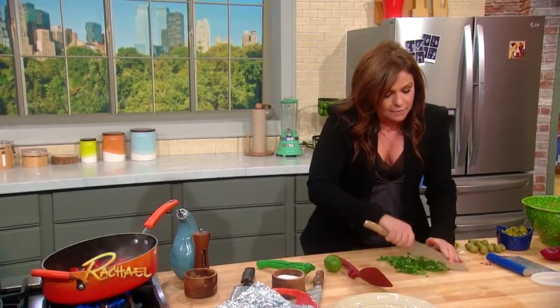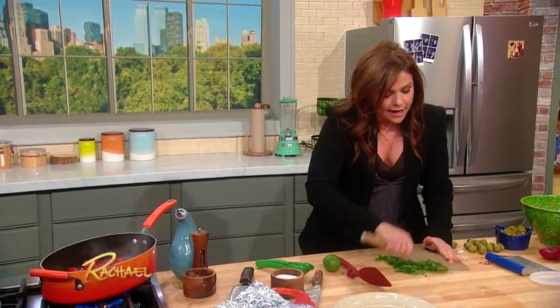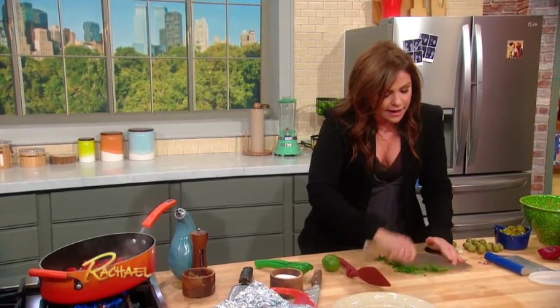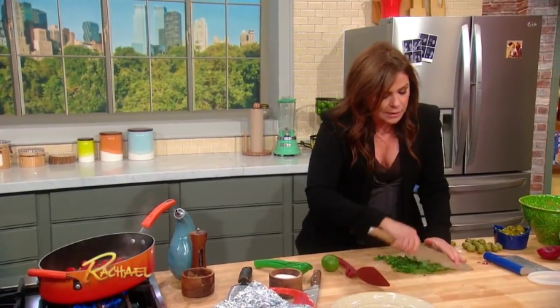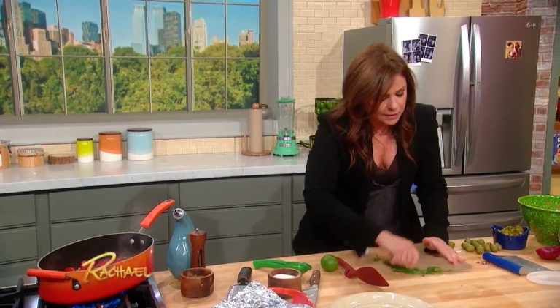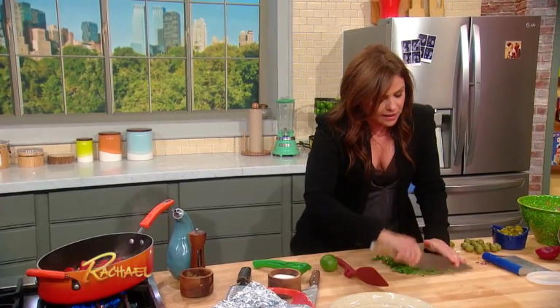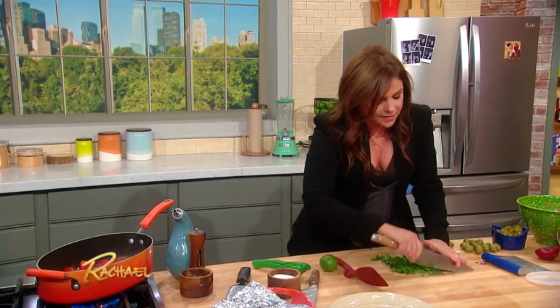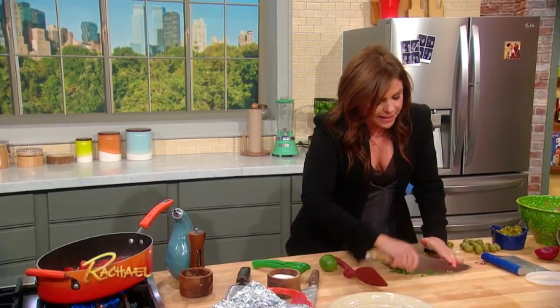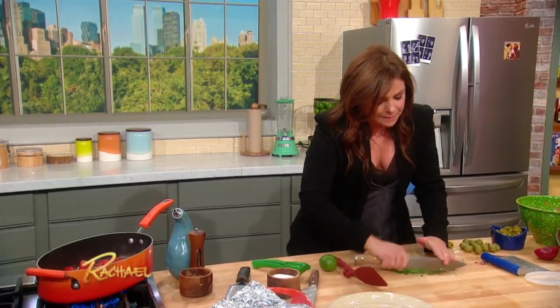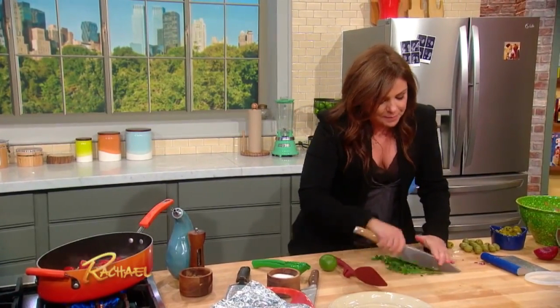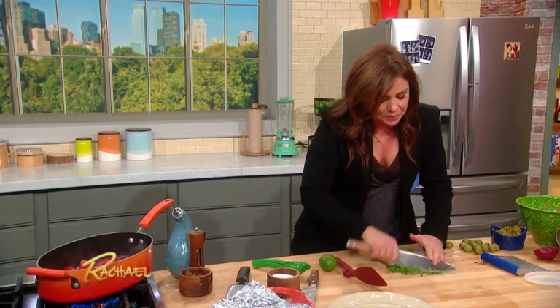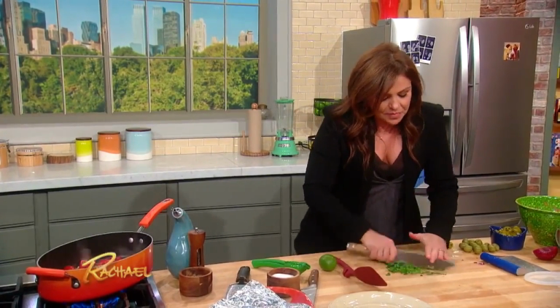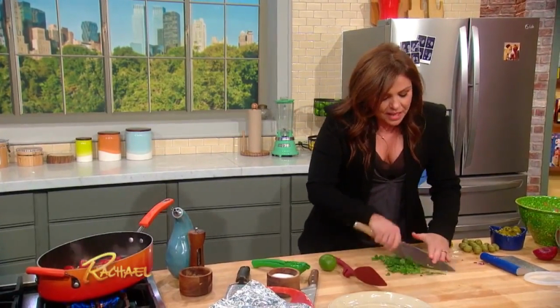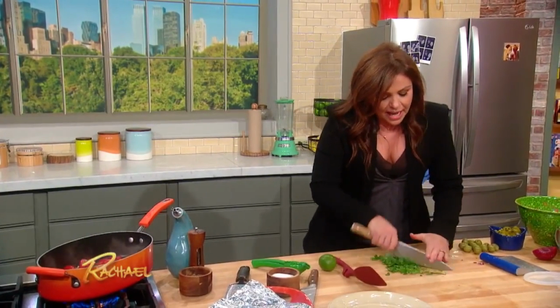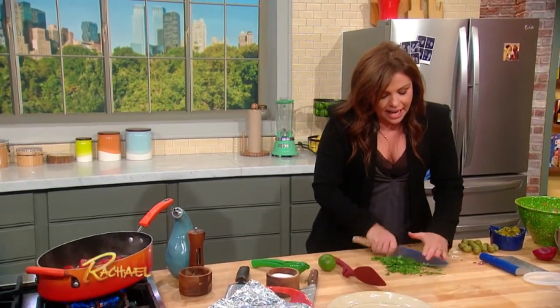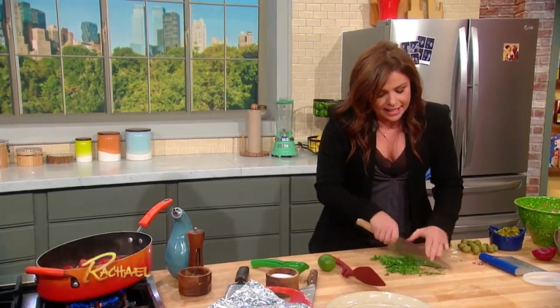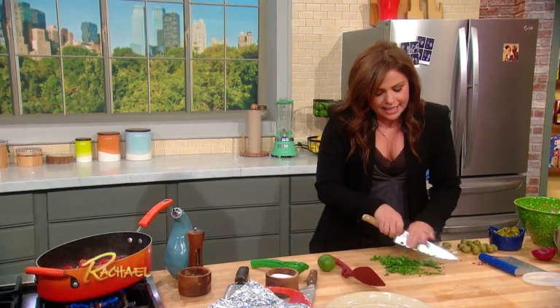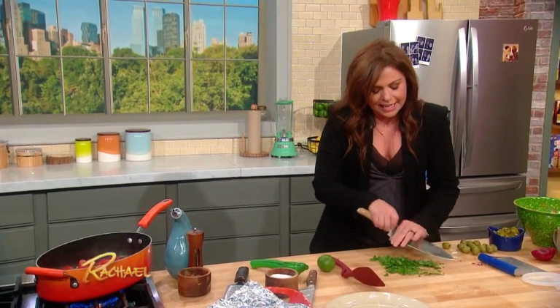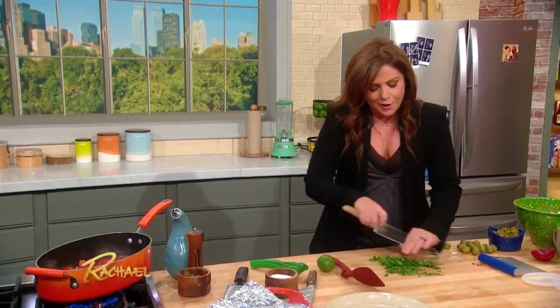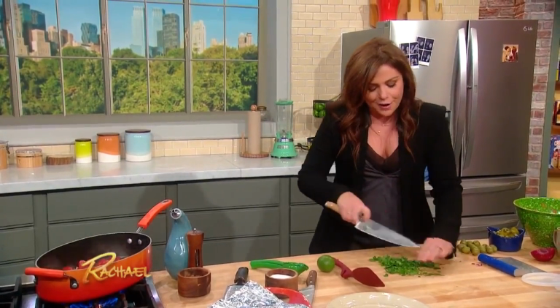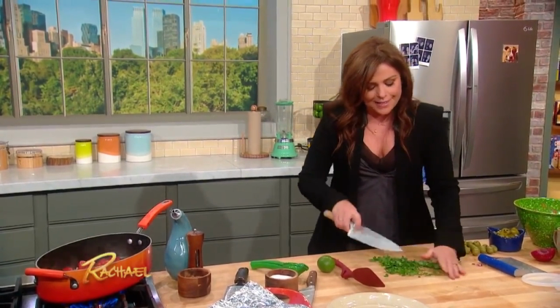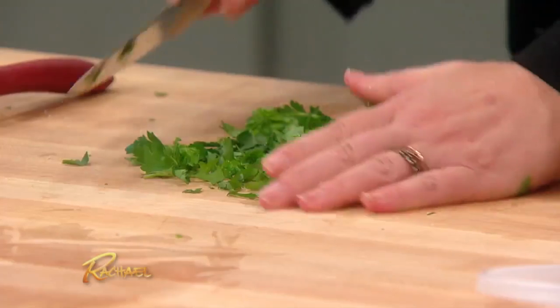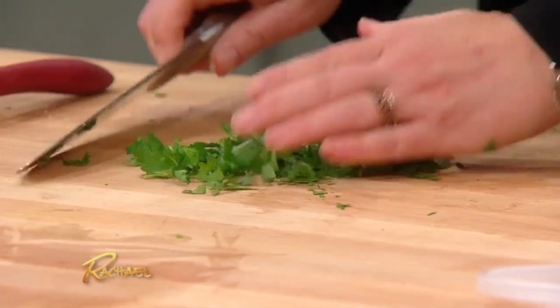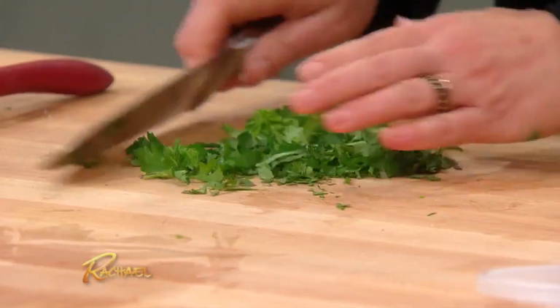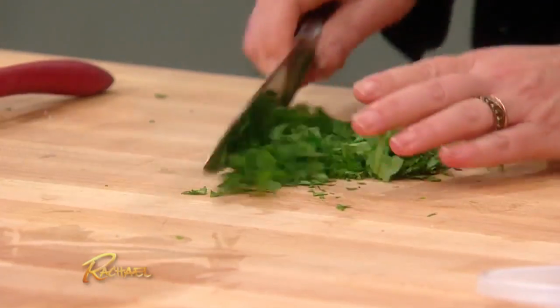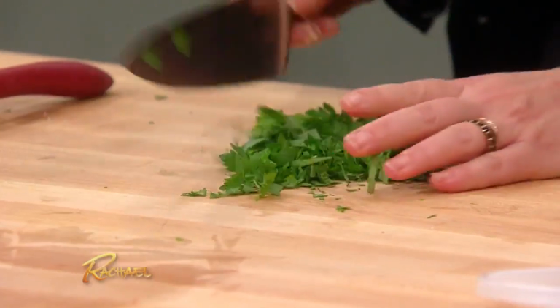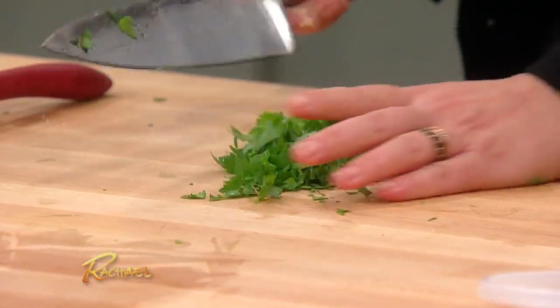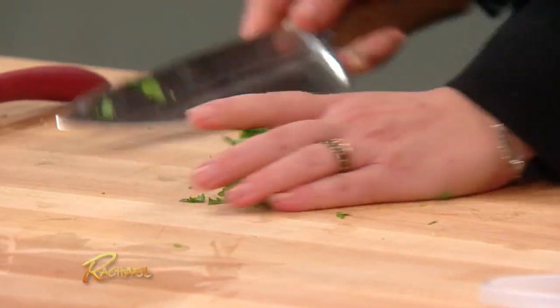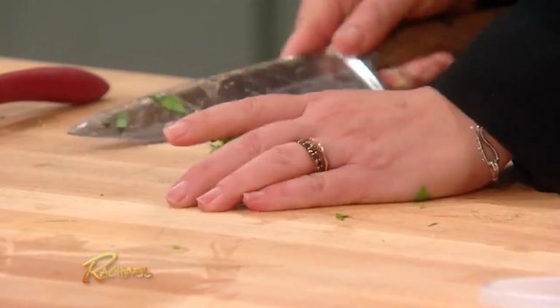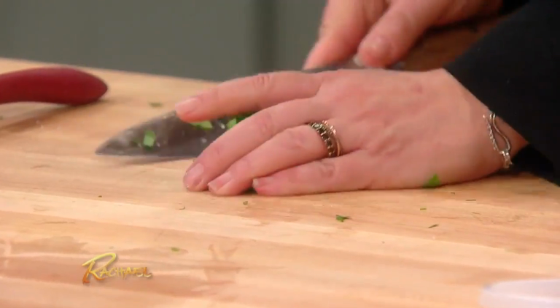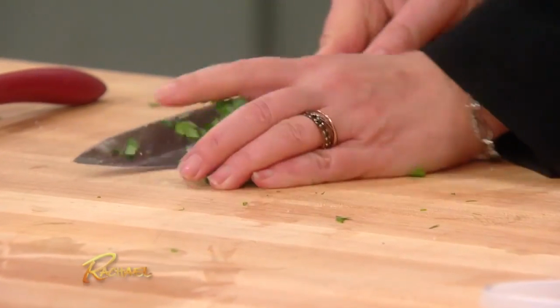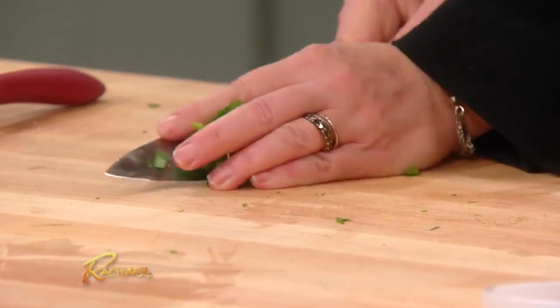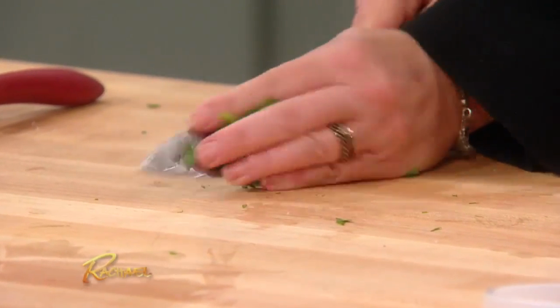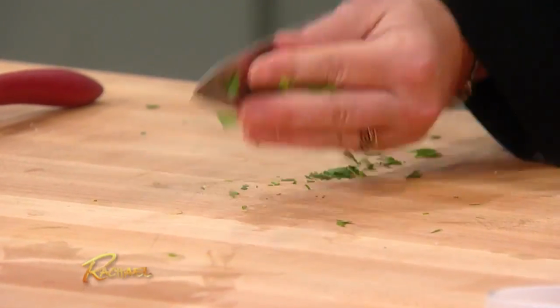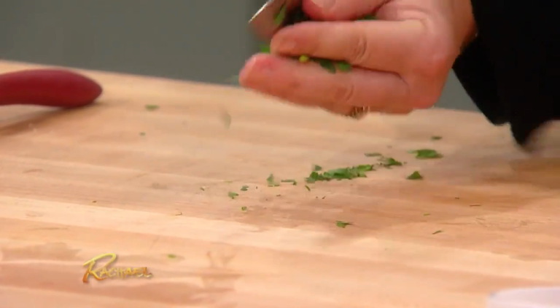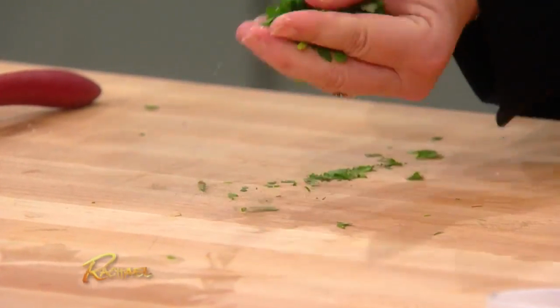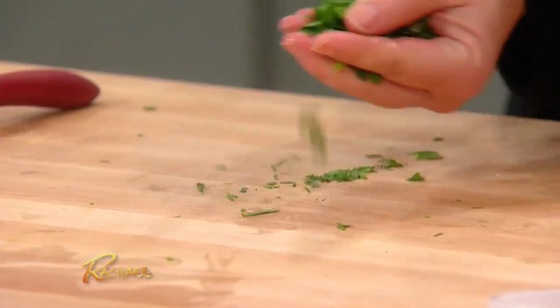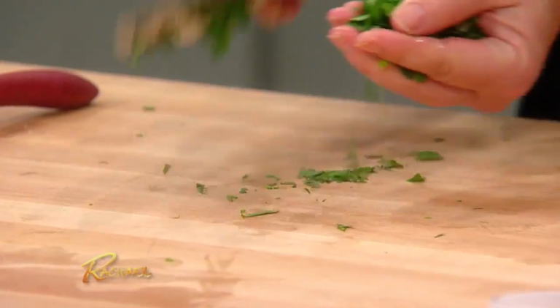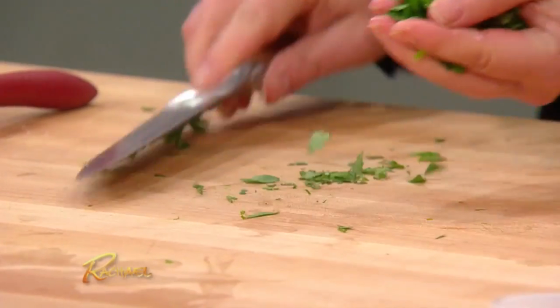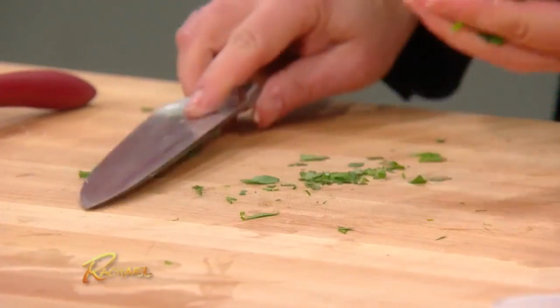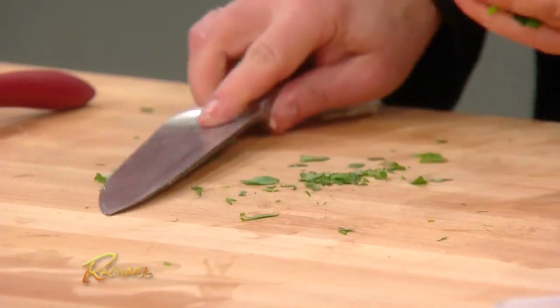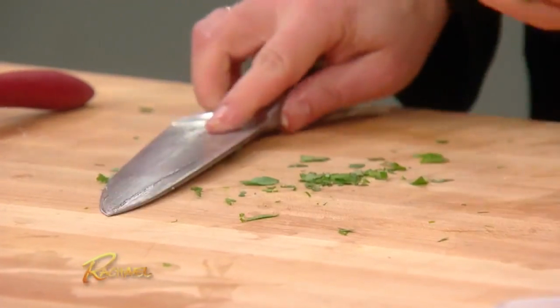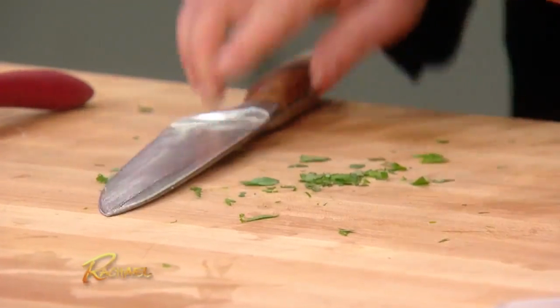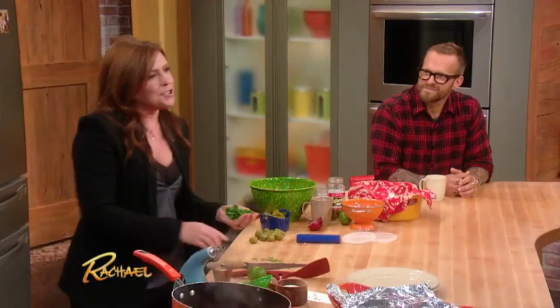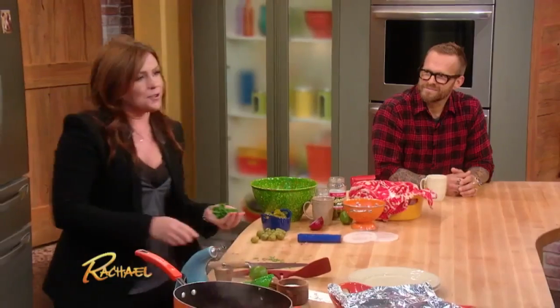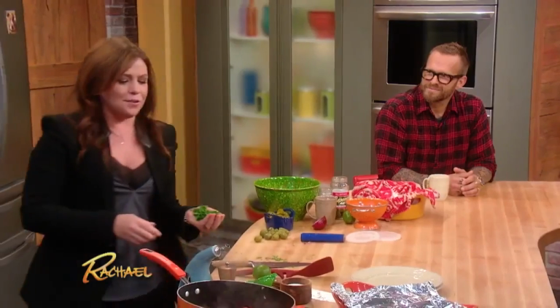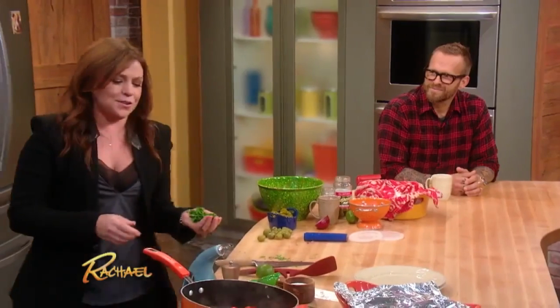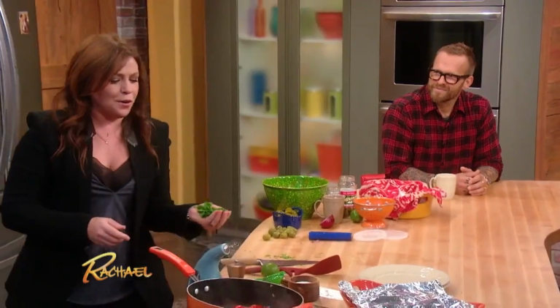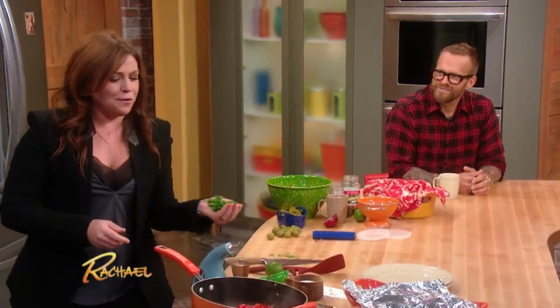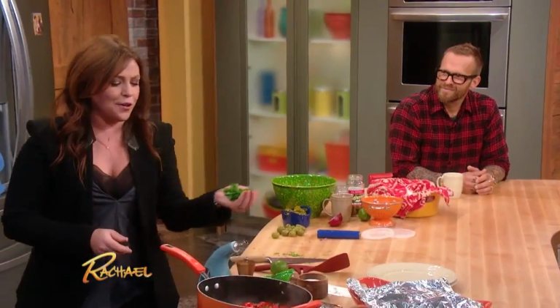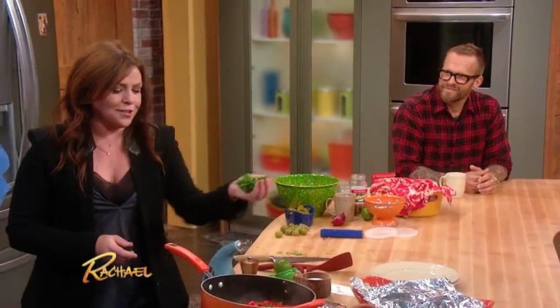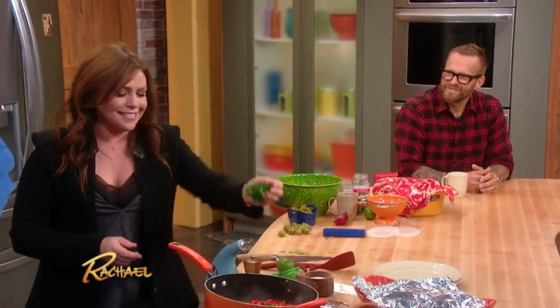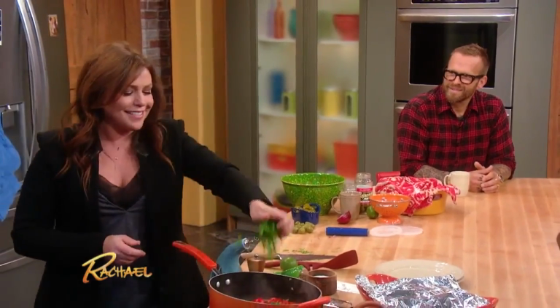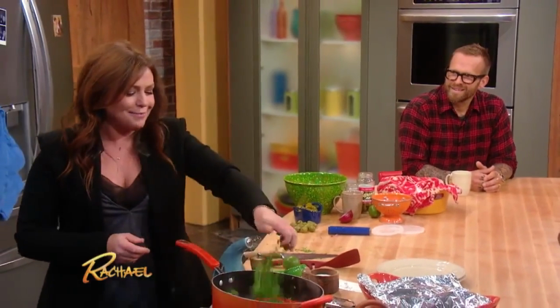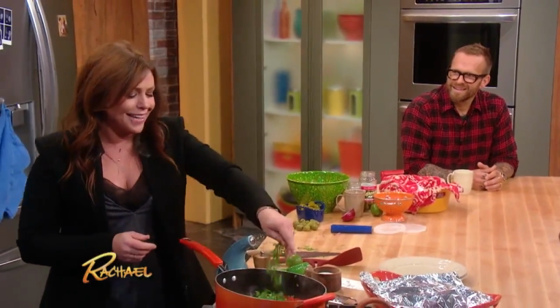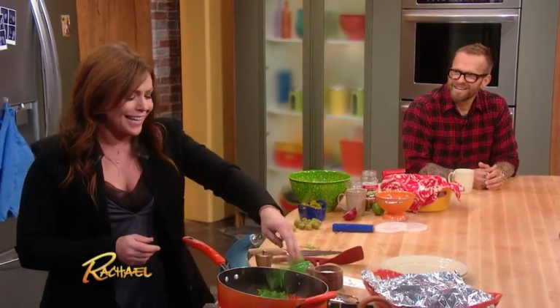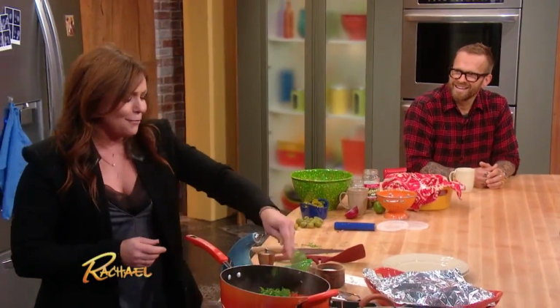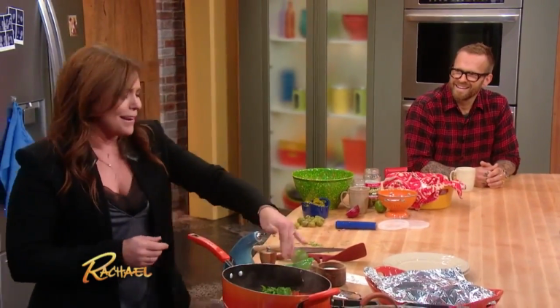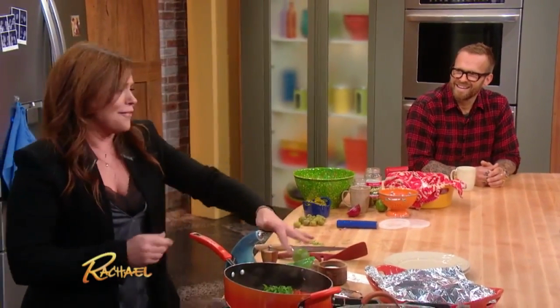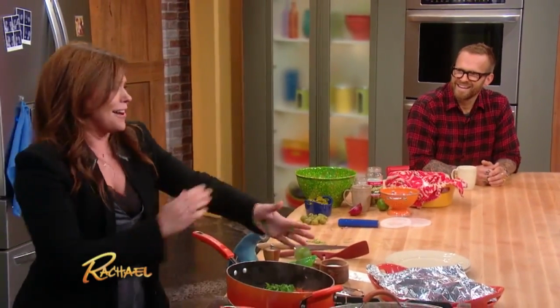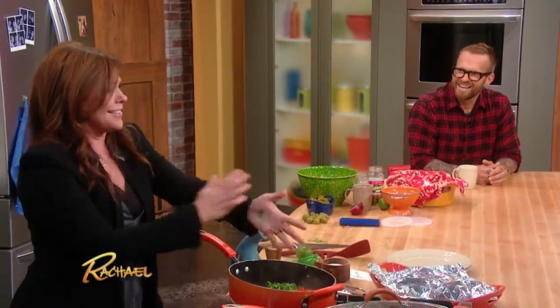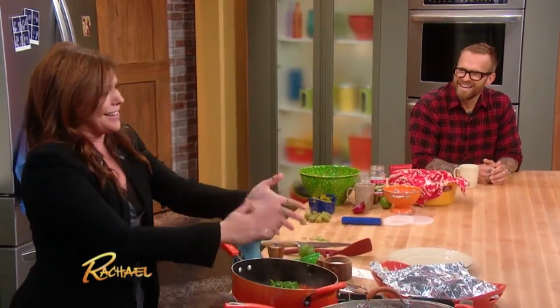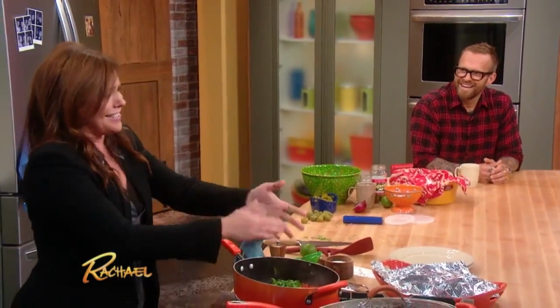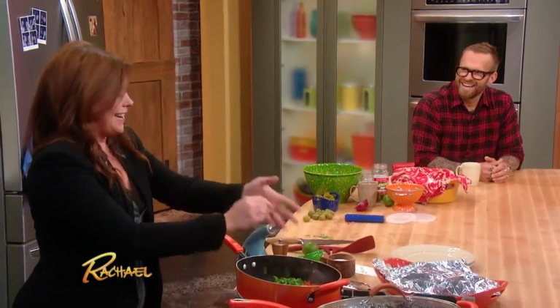My husband loves cilantro and he calls it 'verdant.' Every time I use it he's like, 'I love cilantro, it's so verdant.' I'm like, yeah, whatever — S-A-T.